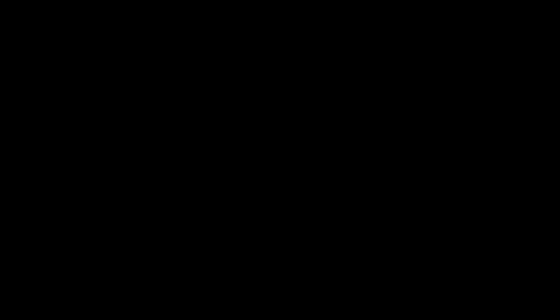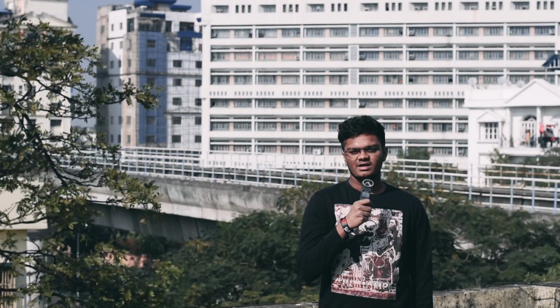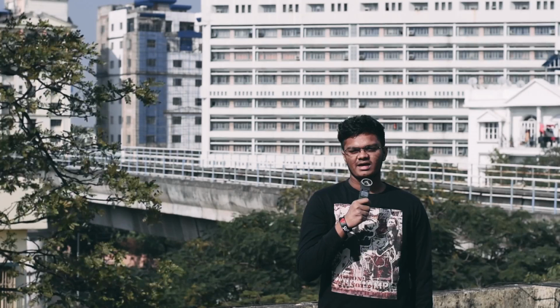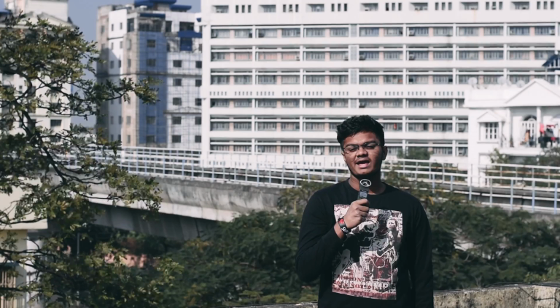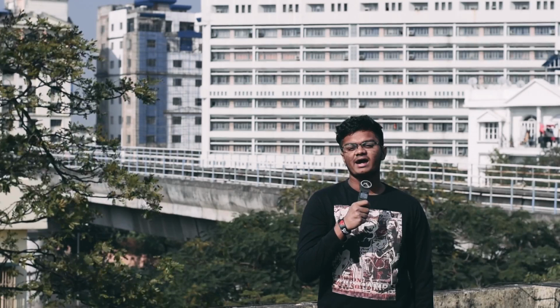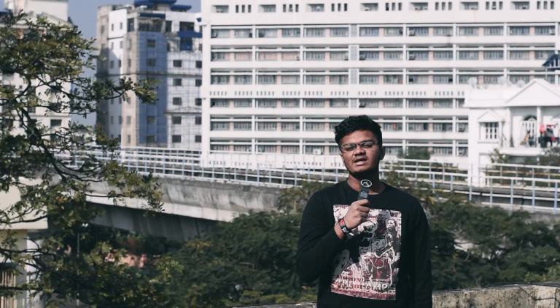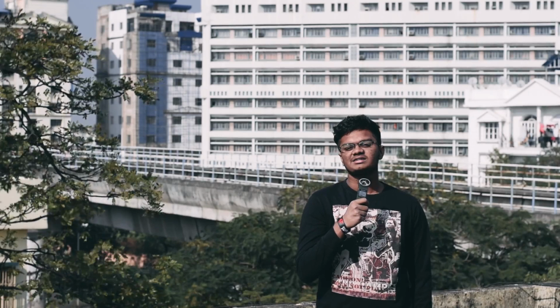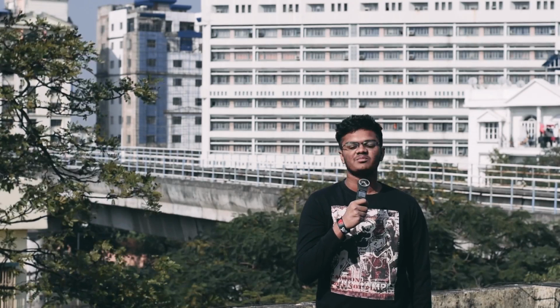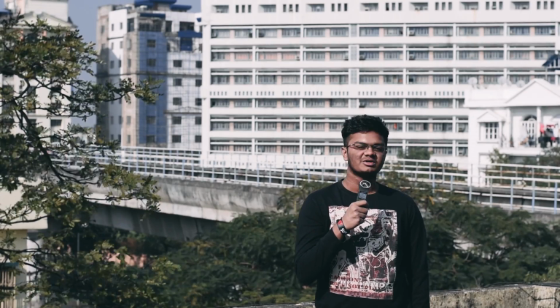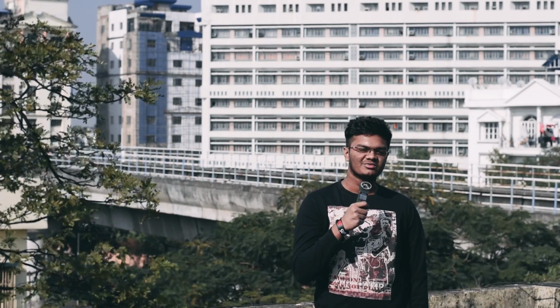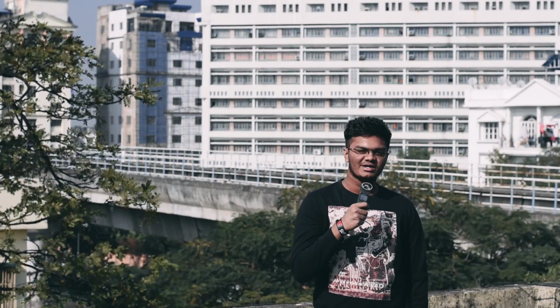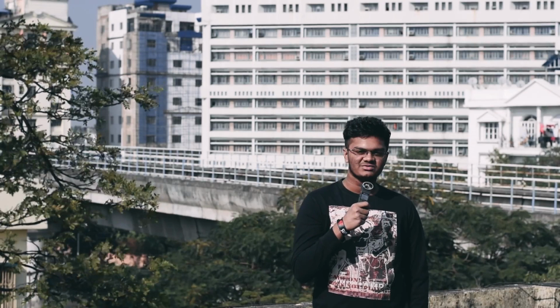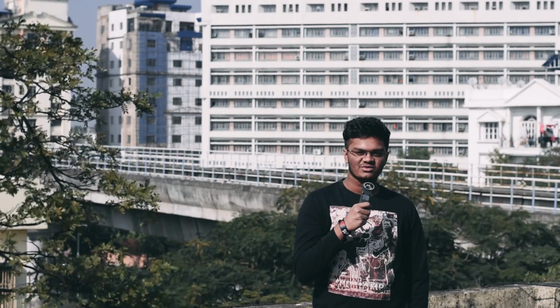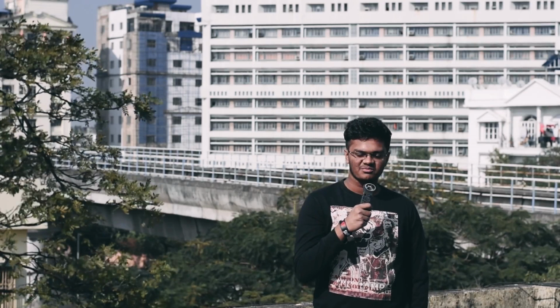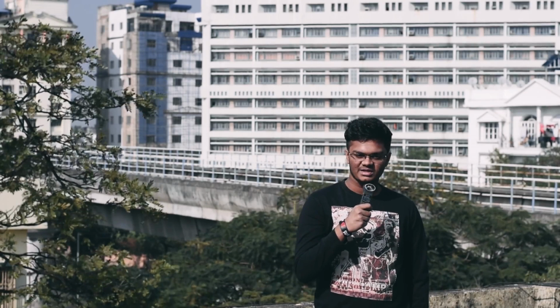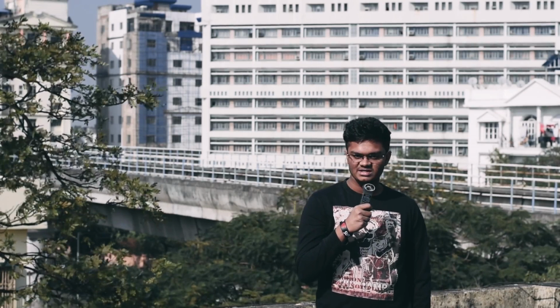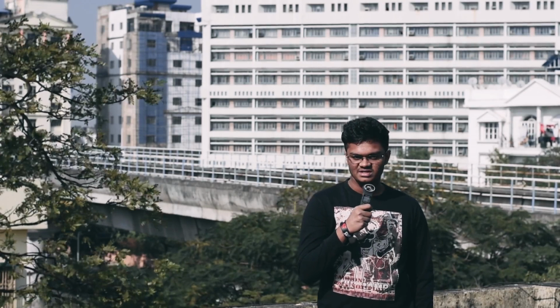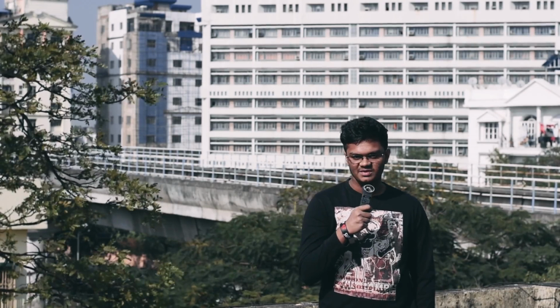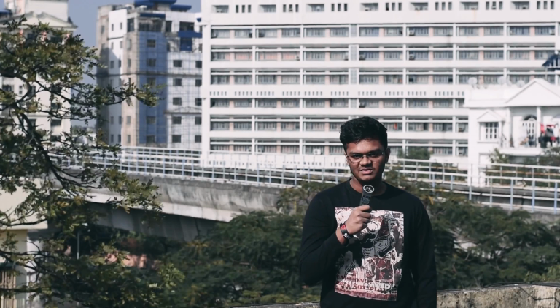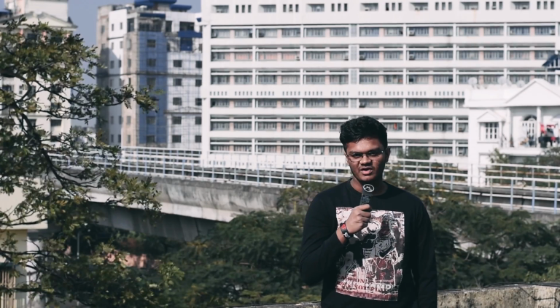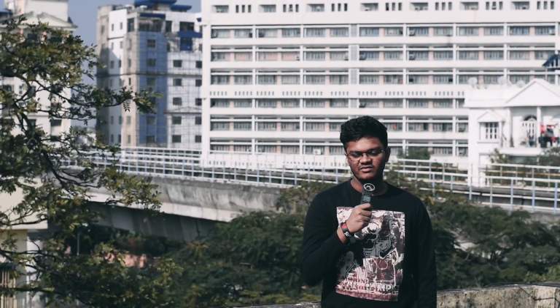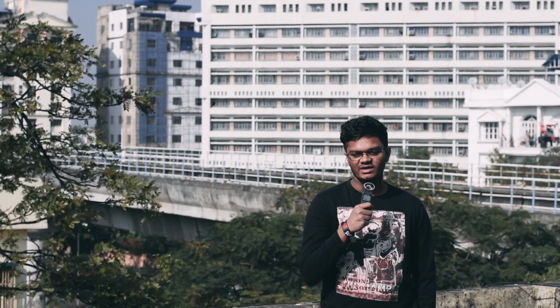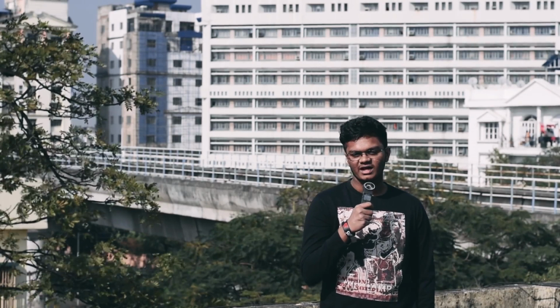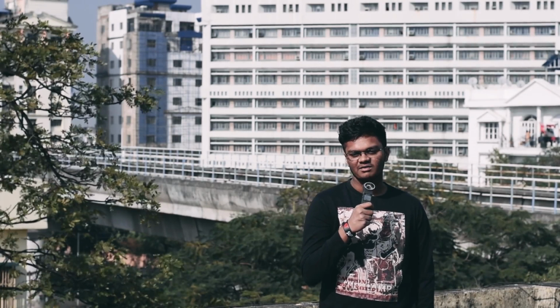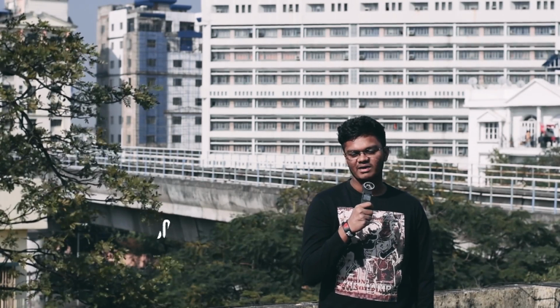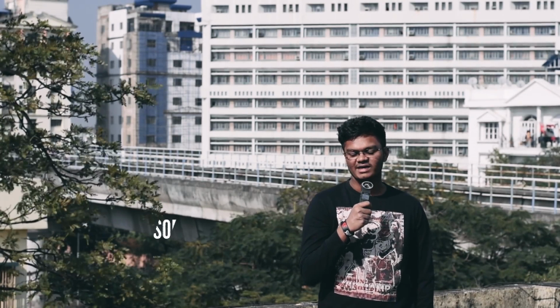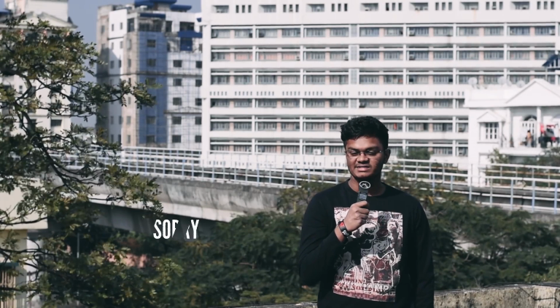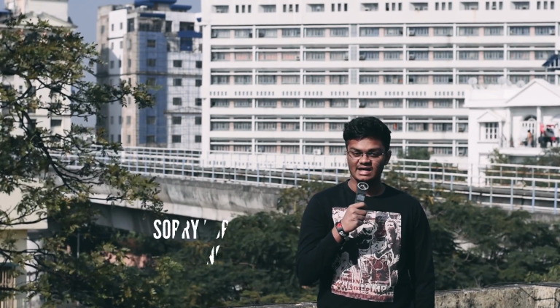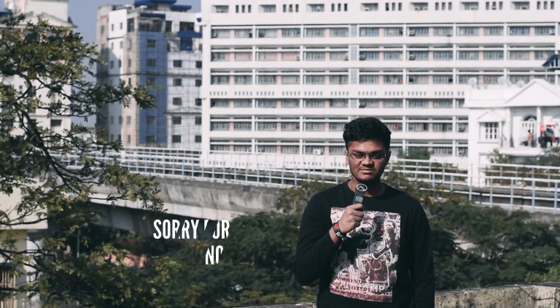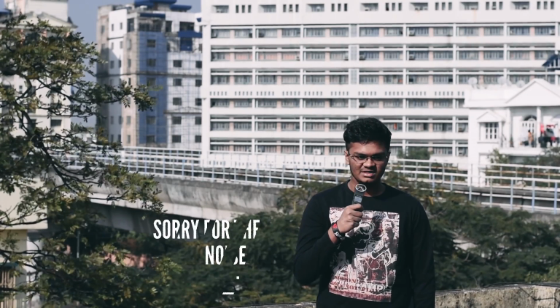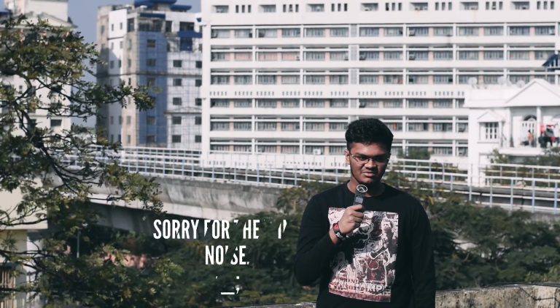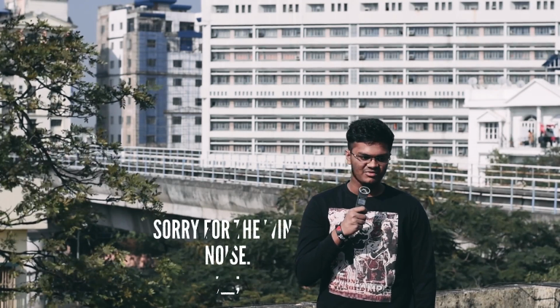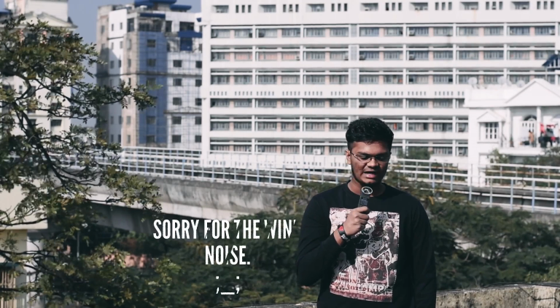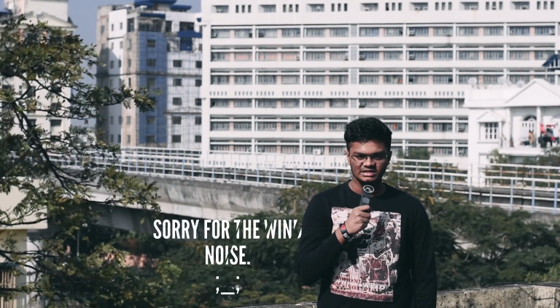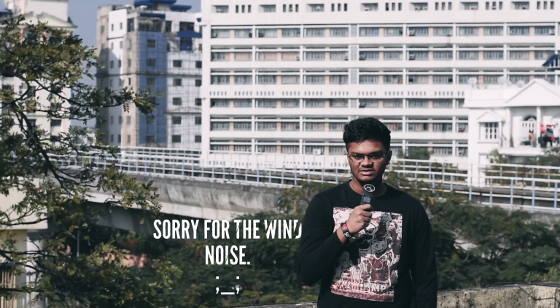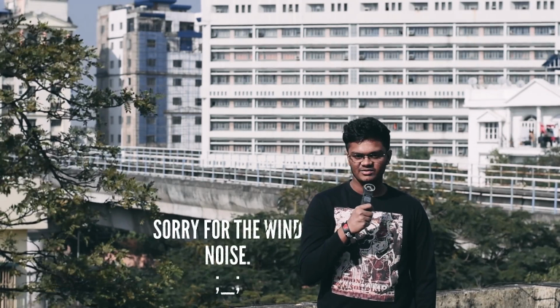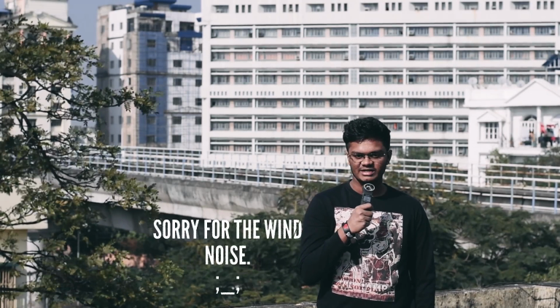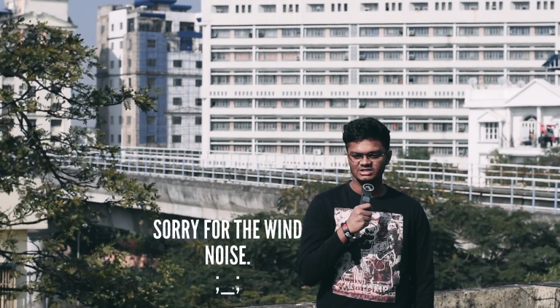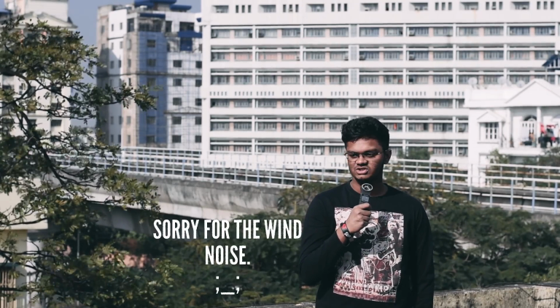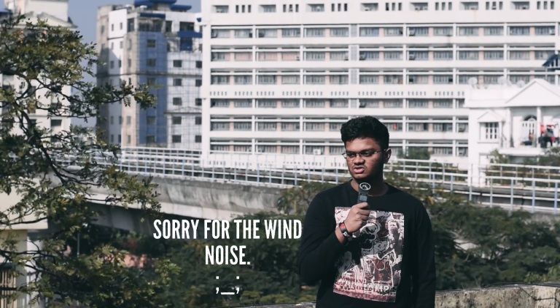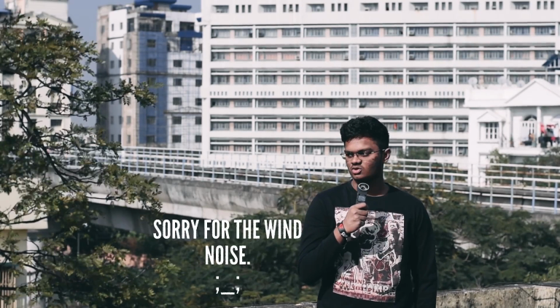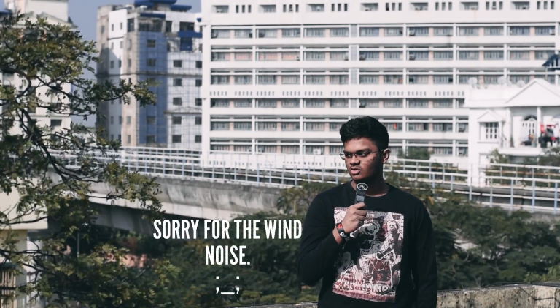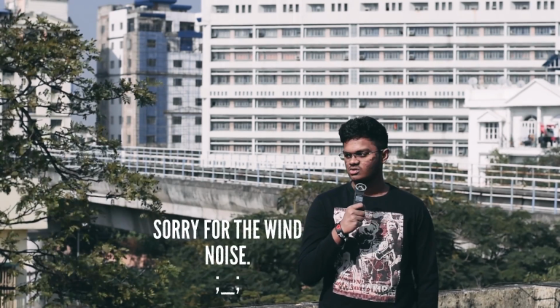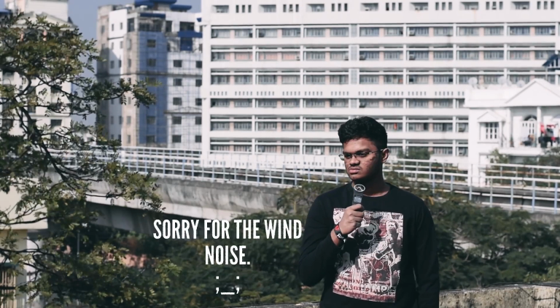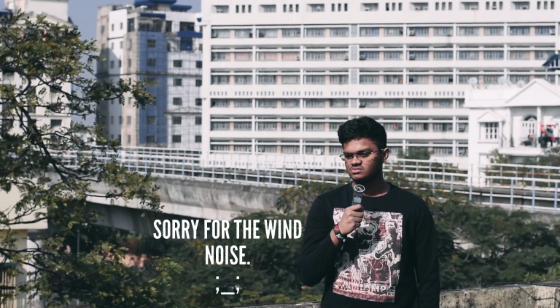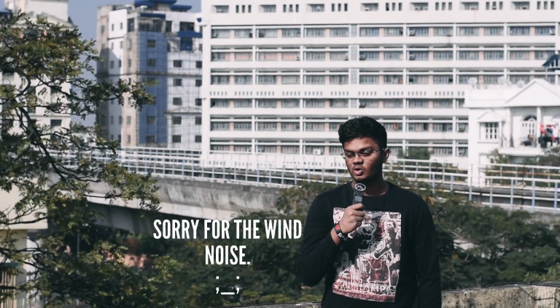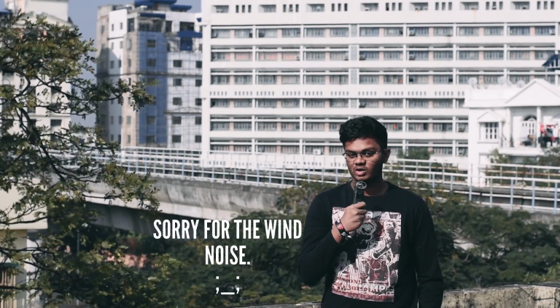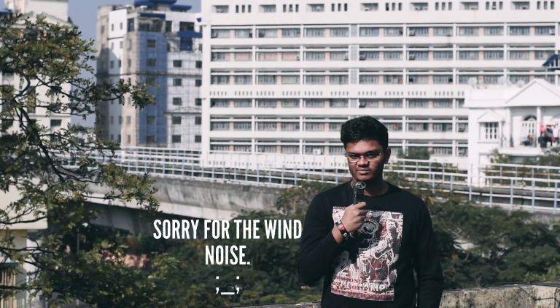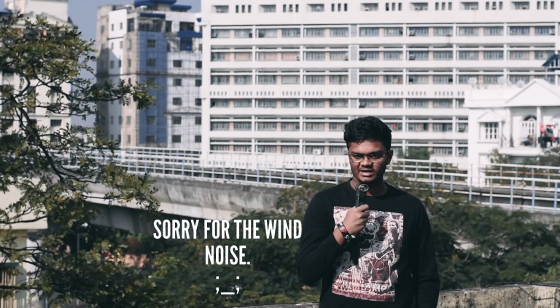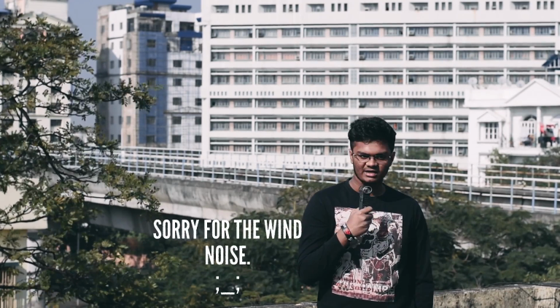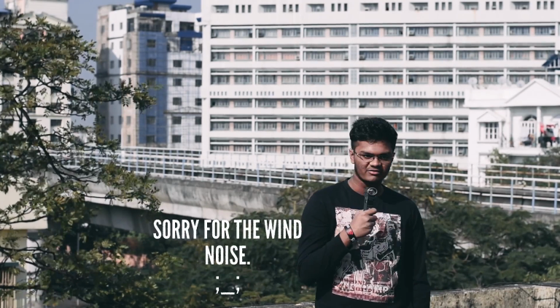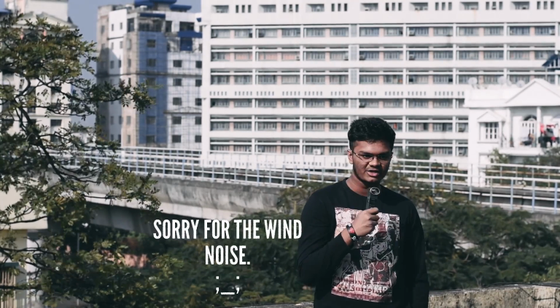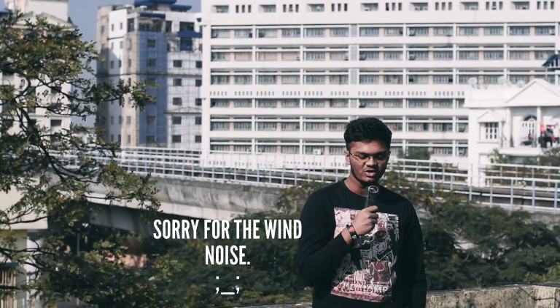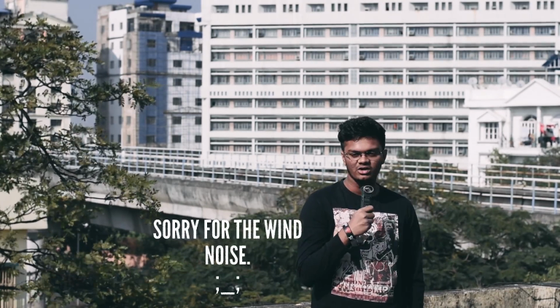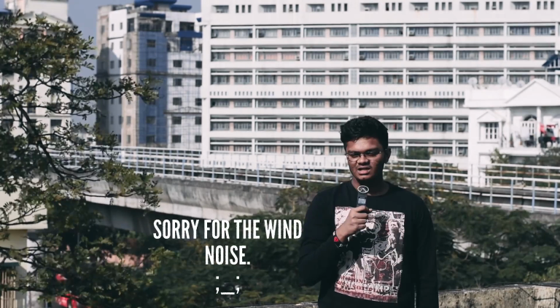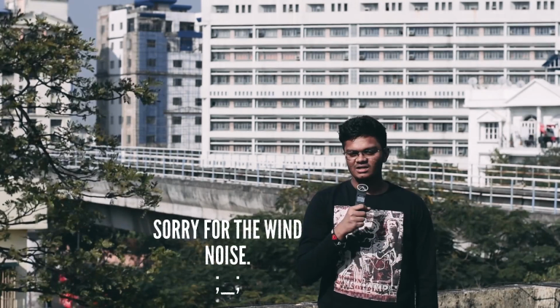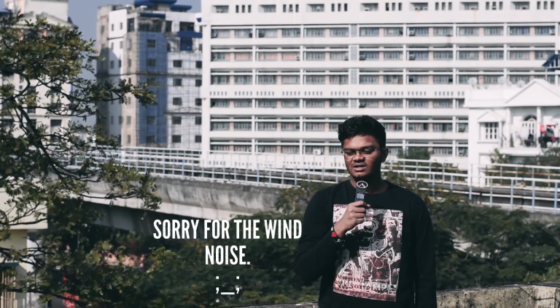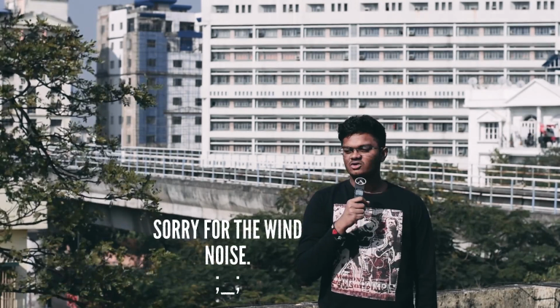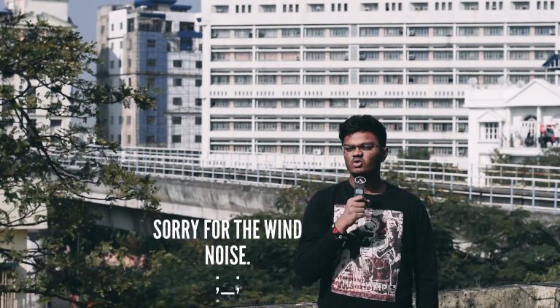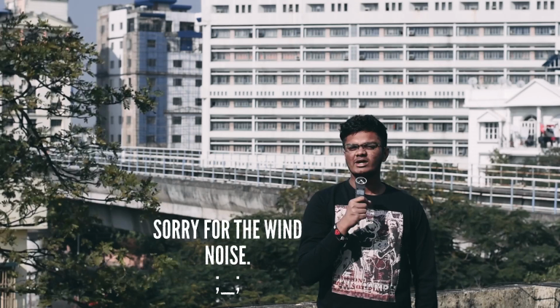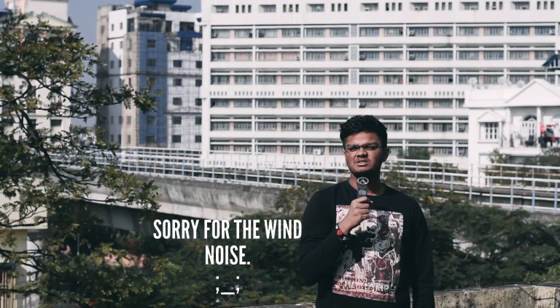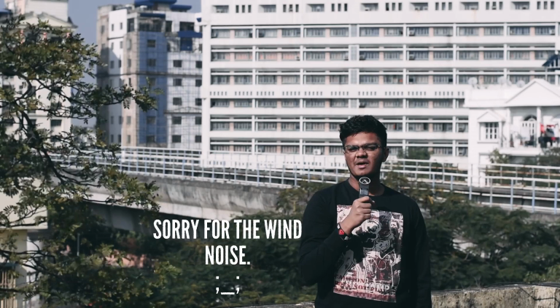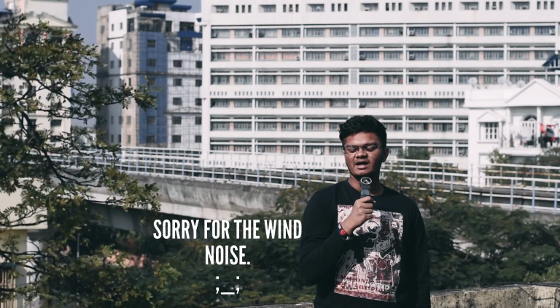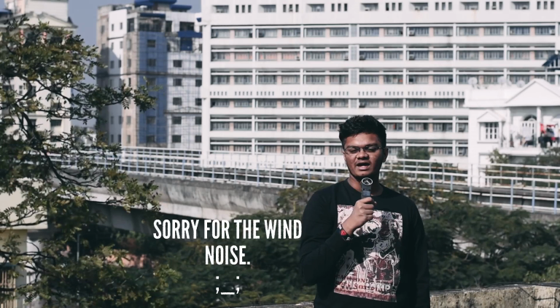Hey guys, I'm Prith Viraj from PR75K and my exams have finally finished, so thought of making a video.